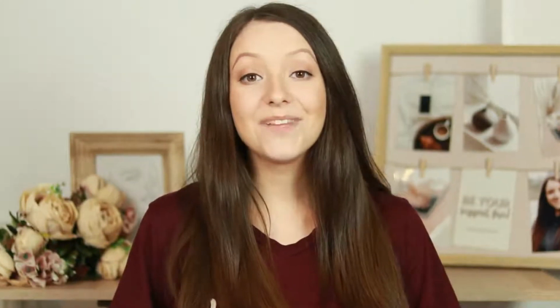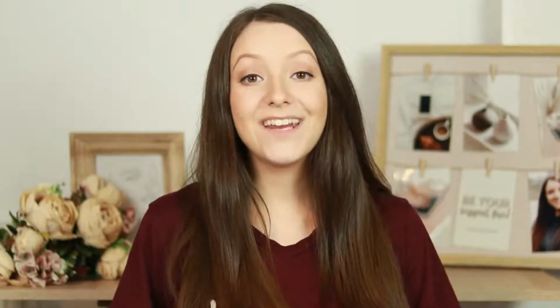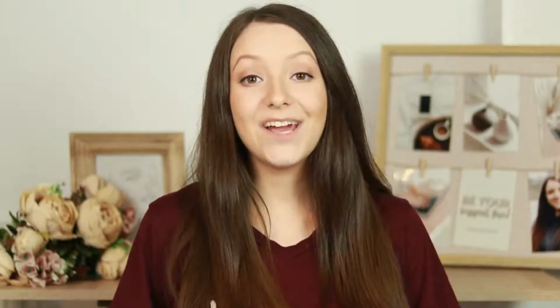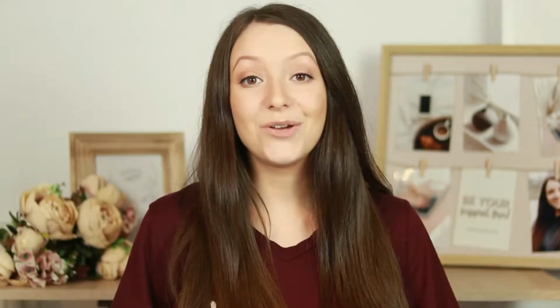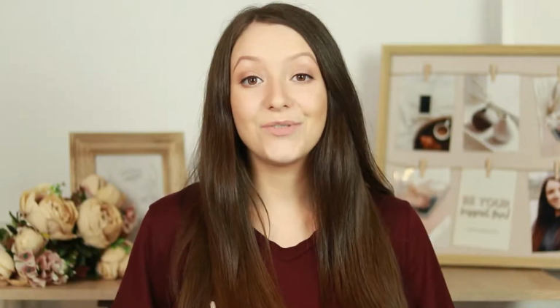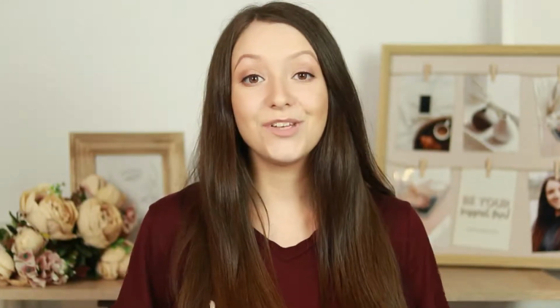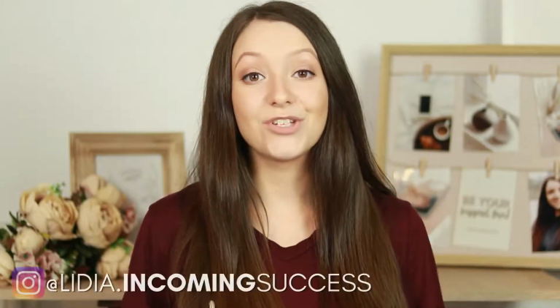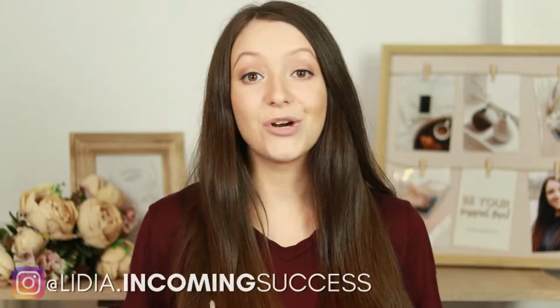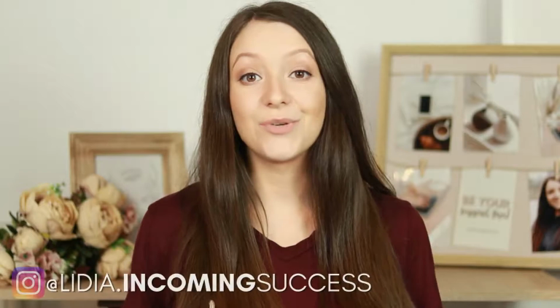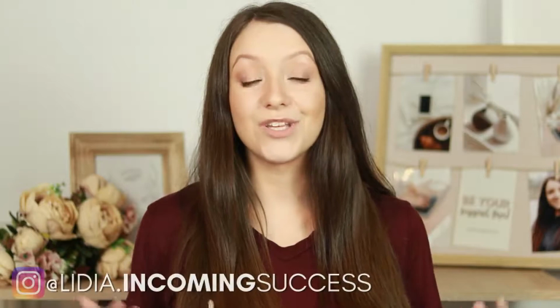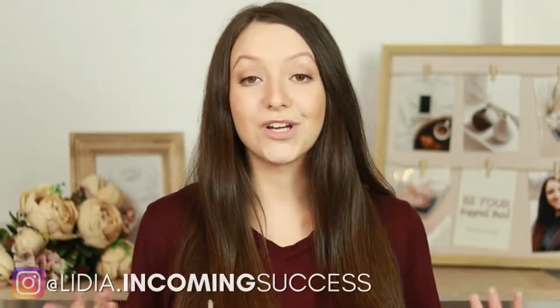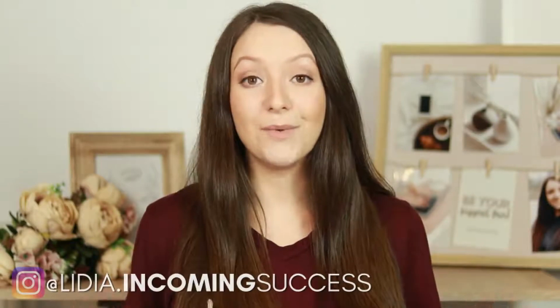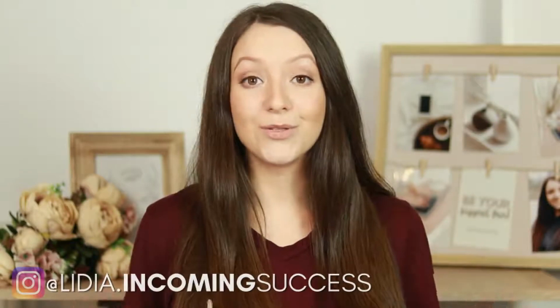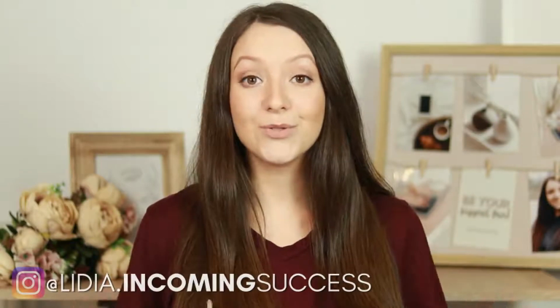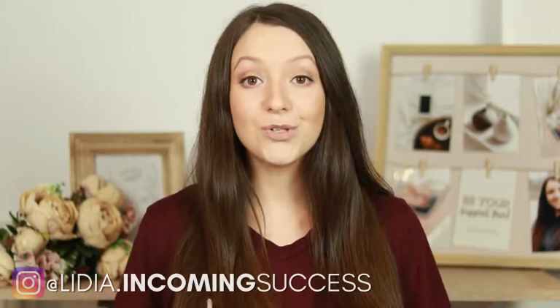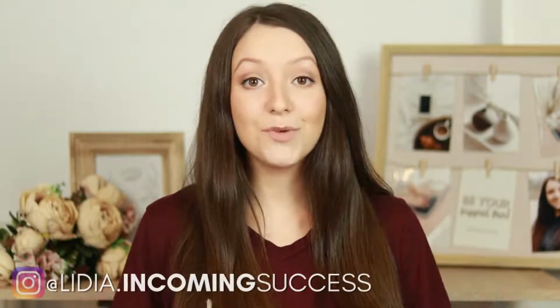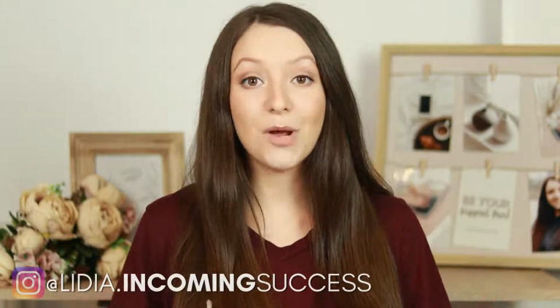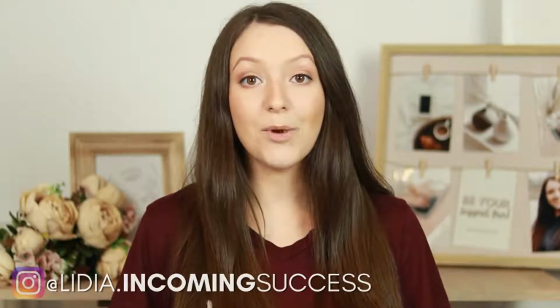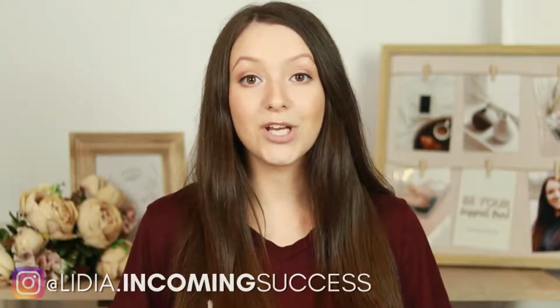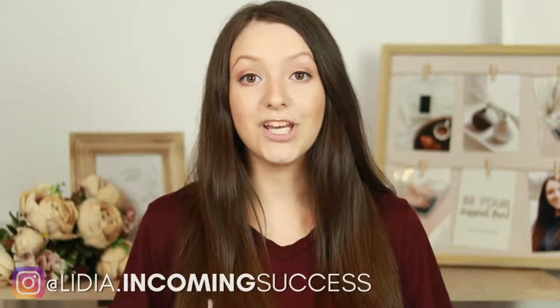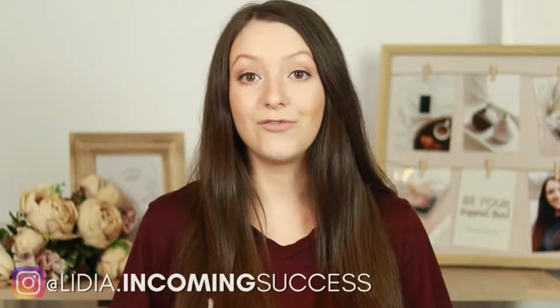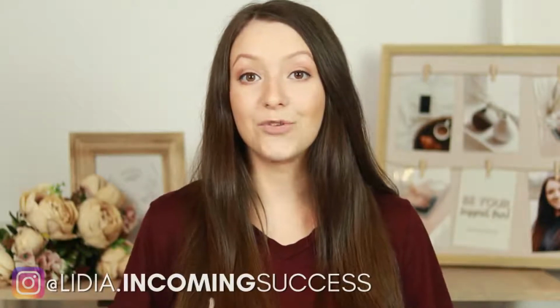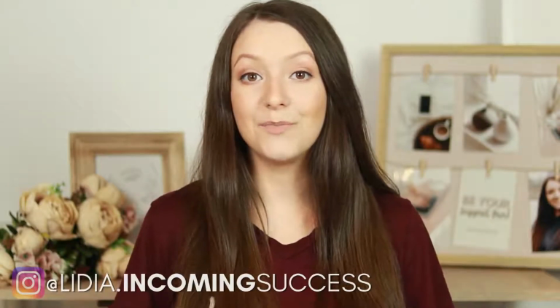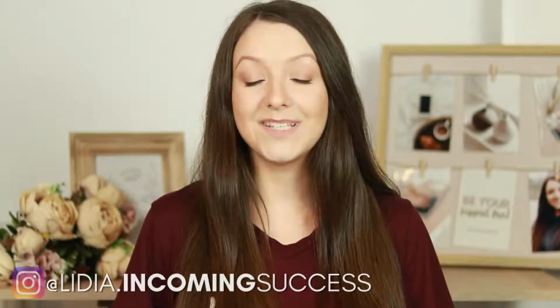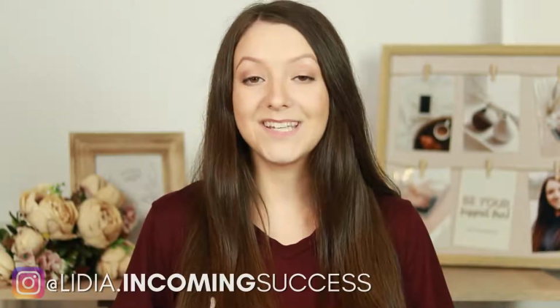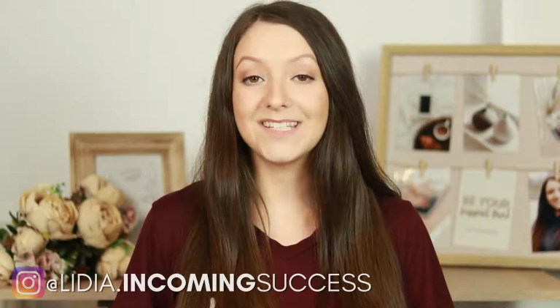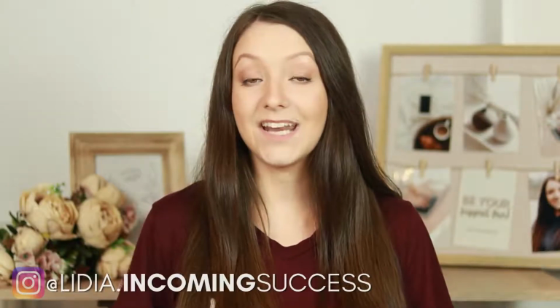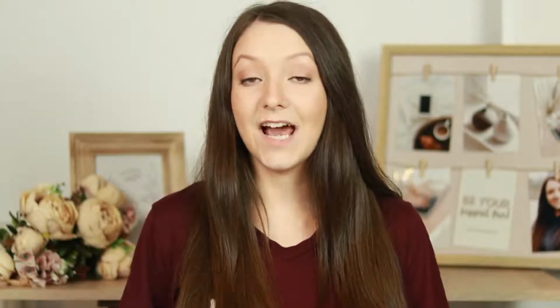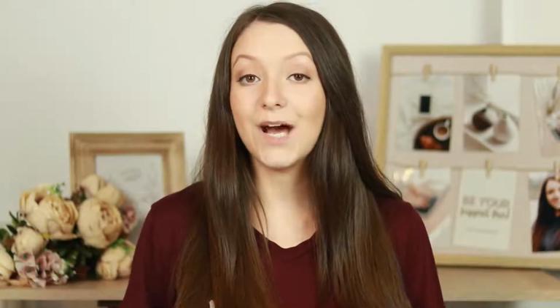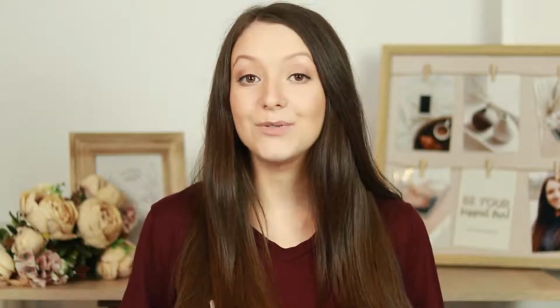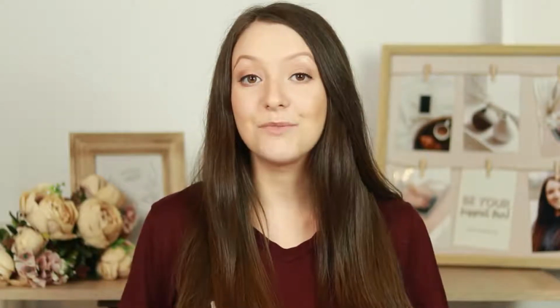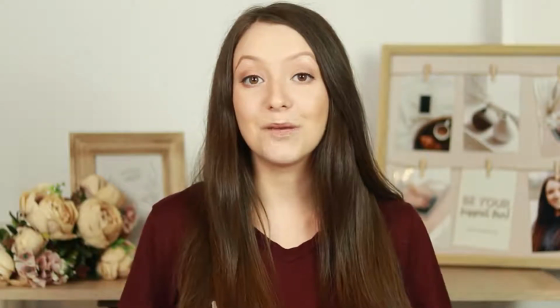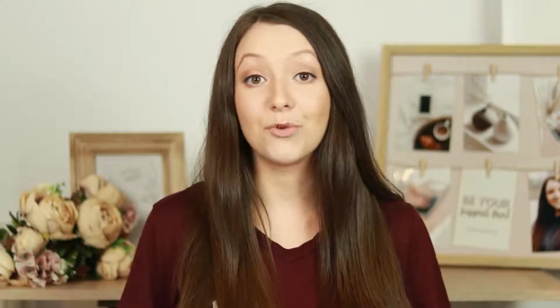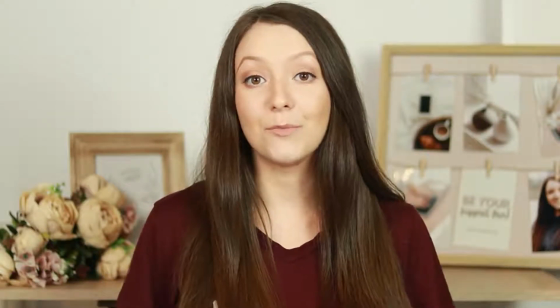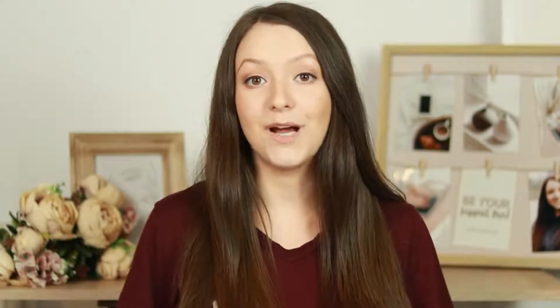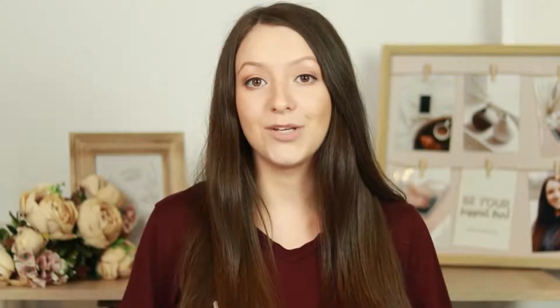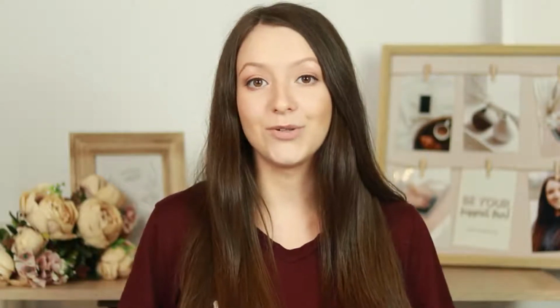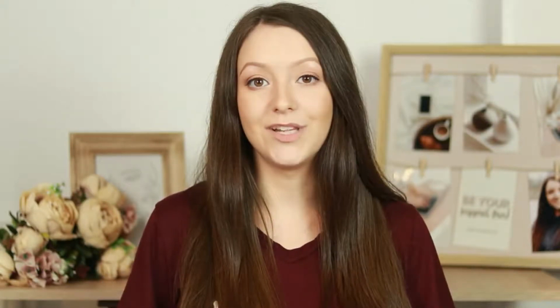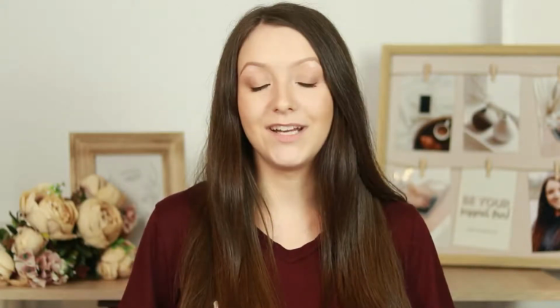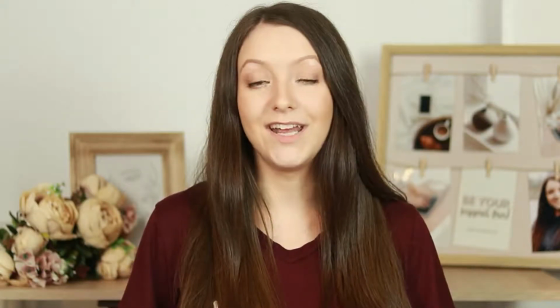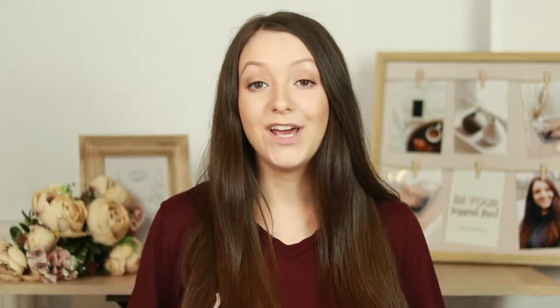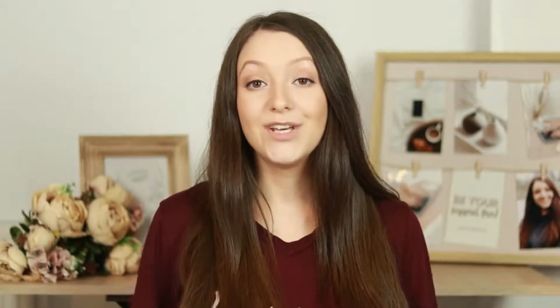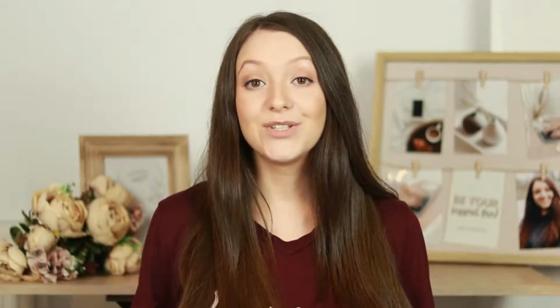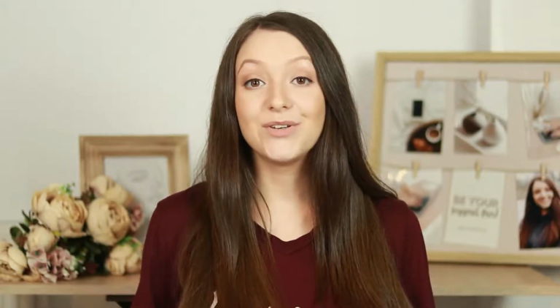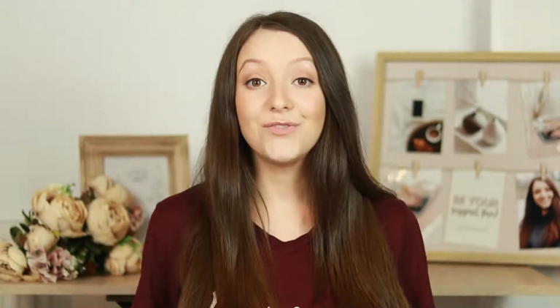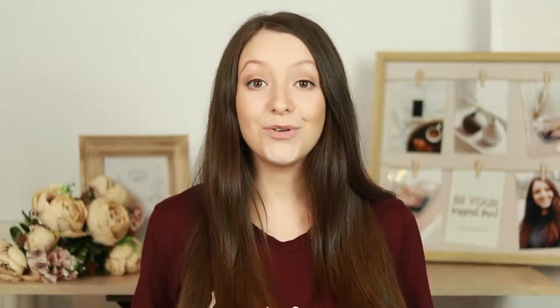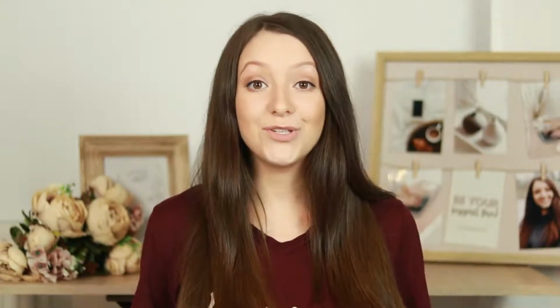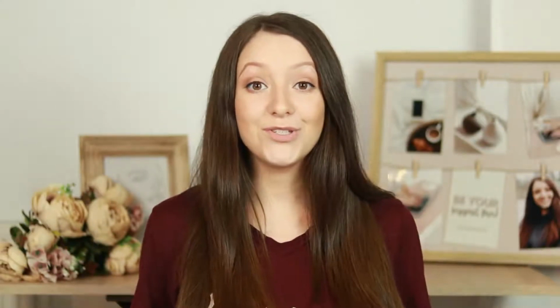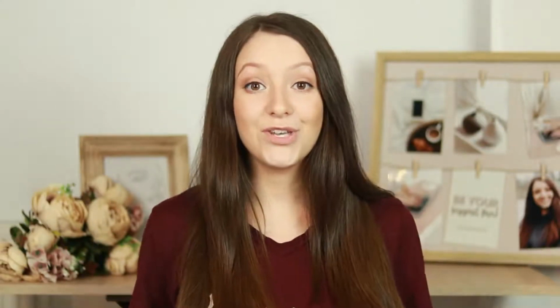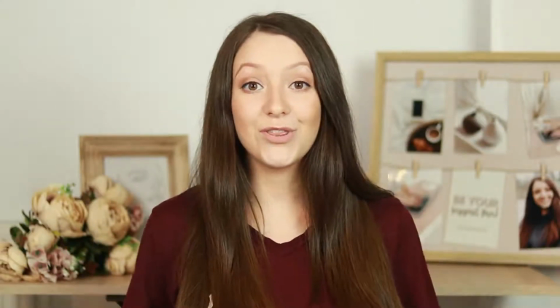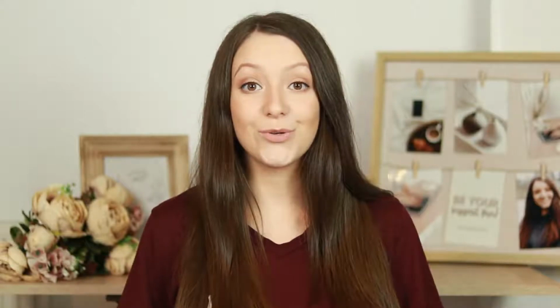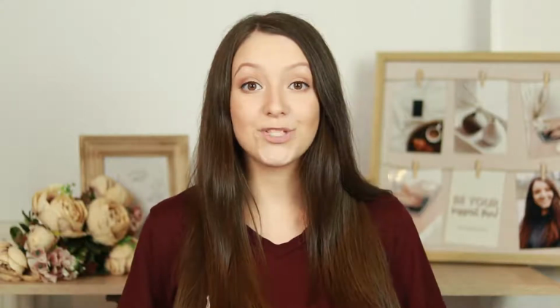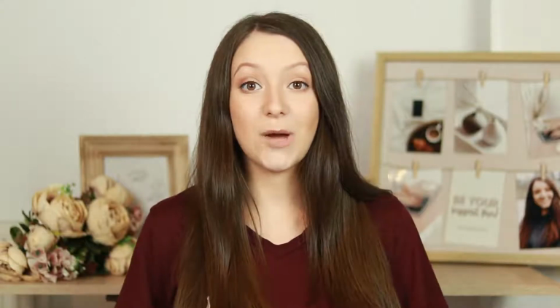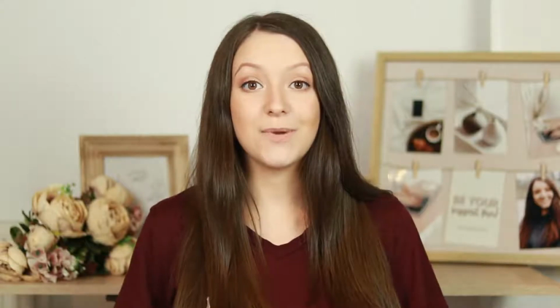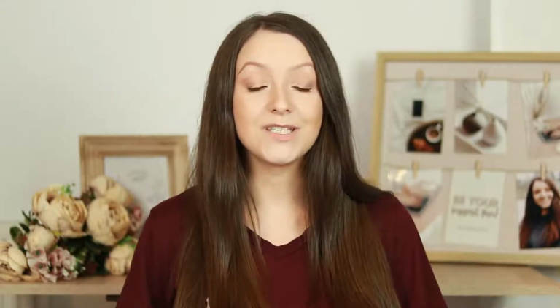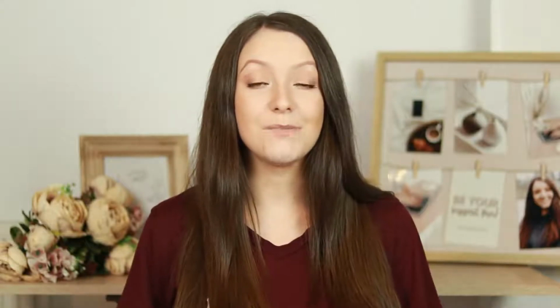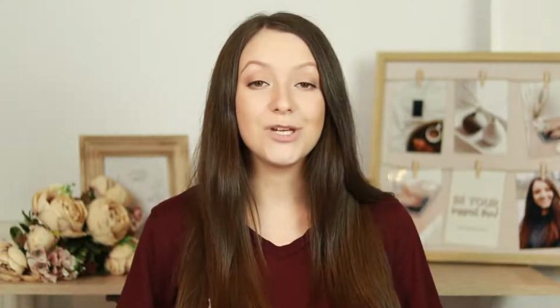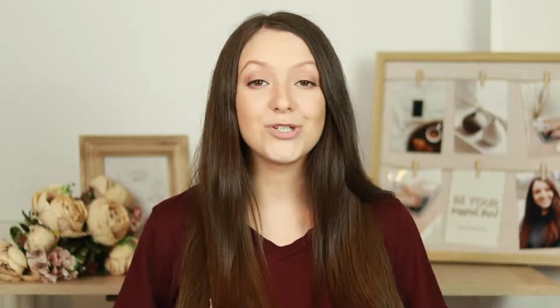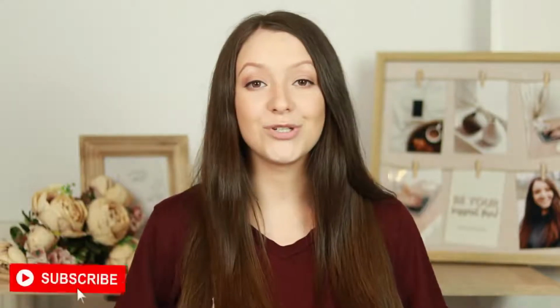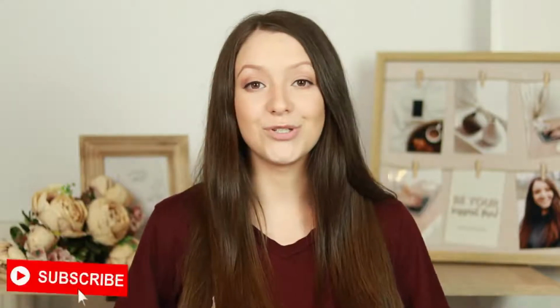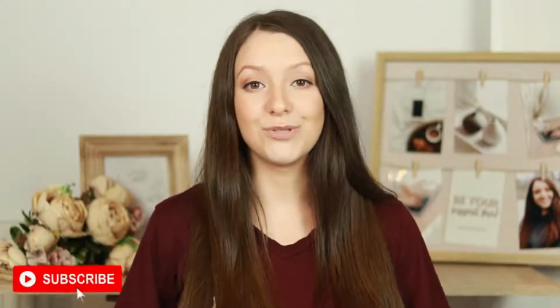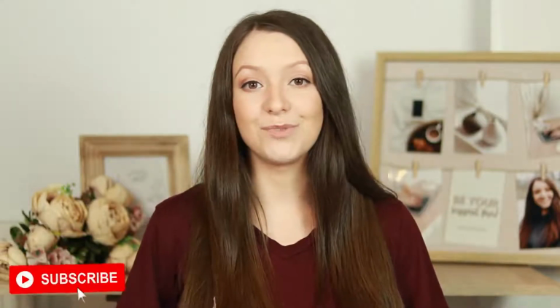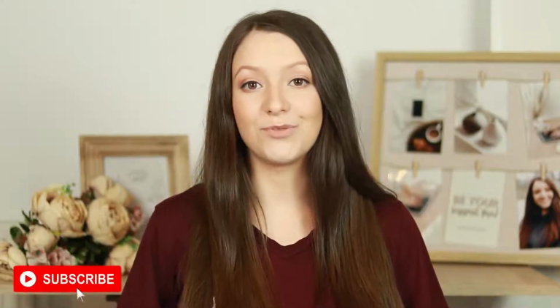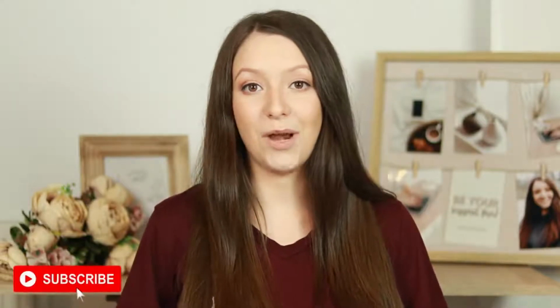I'm Lydia and on this channel we talk about social media marketing for business and how to make more money online. So if you're interested in those topics, make sure to subscribe.